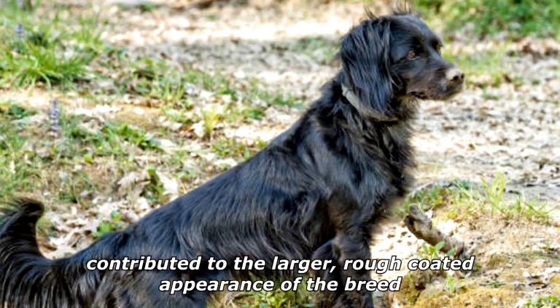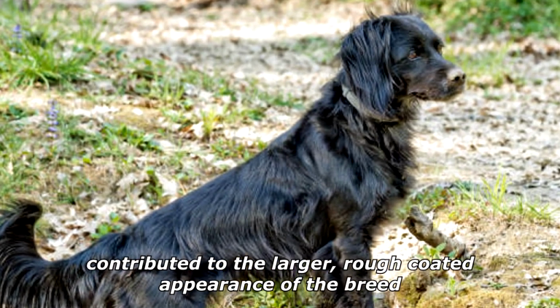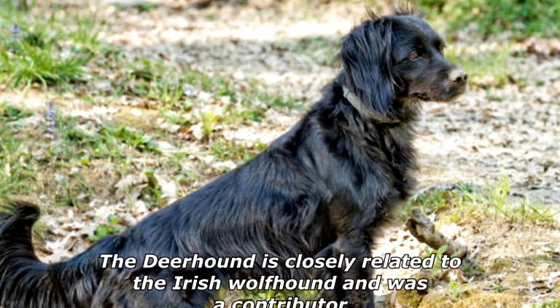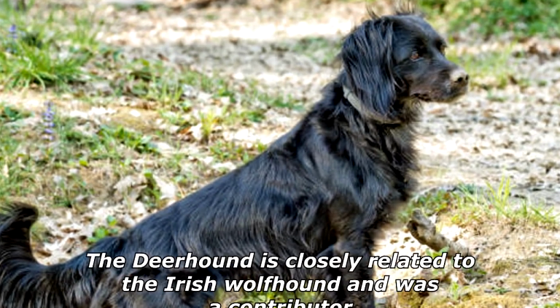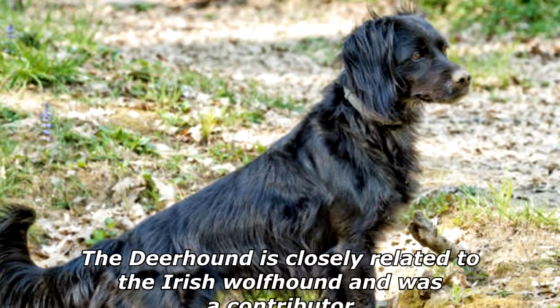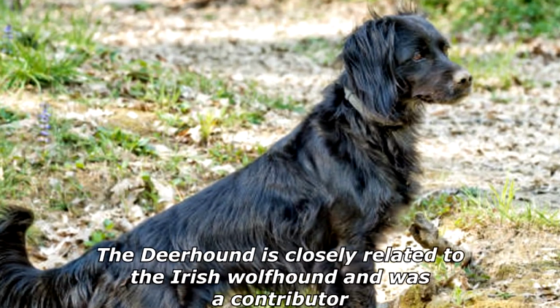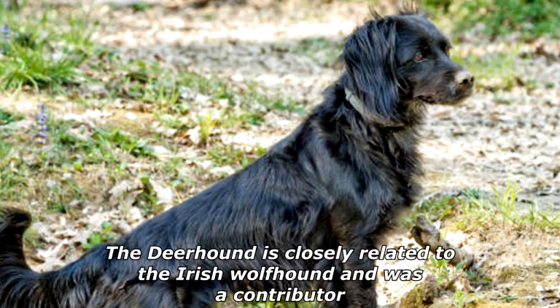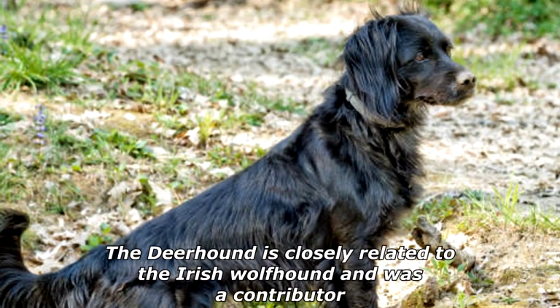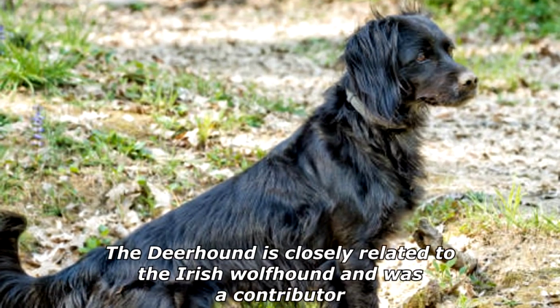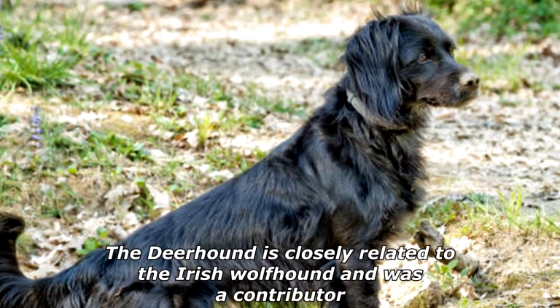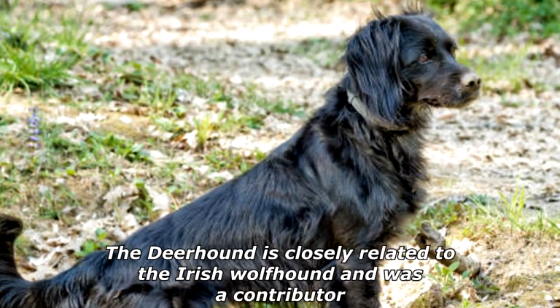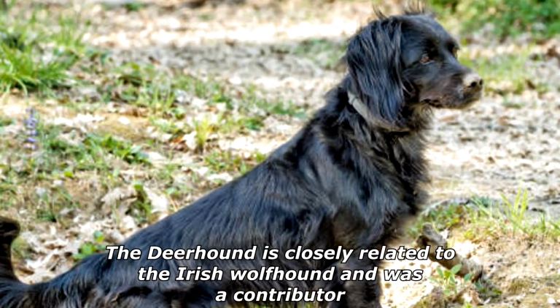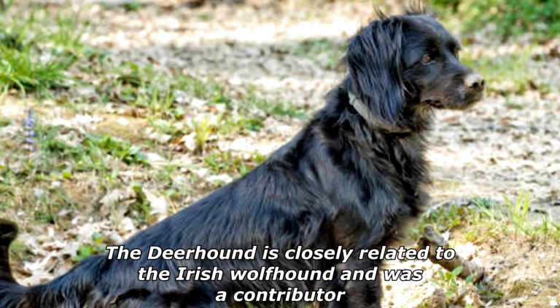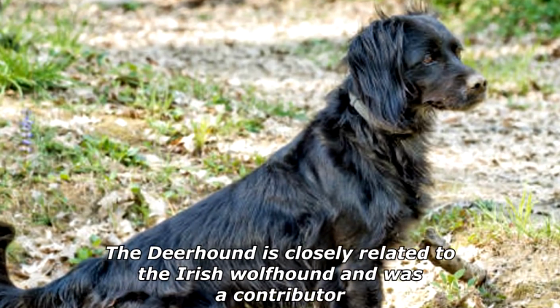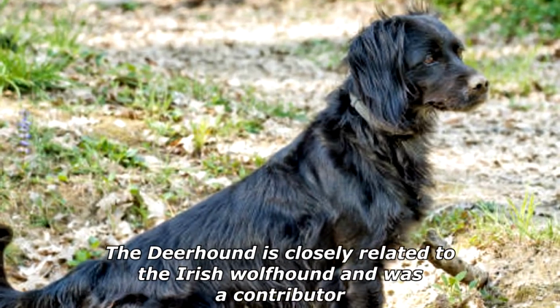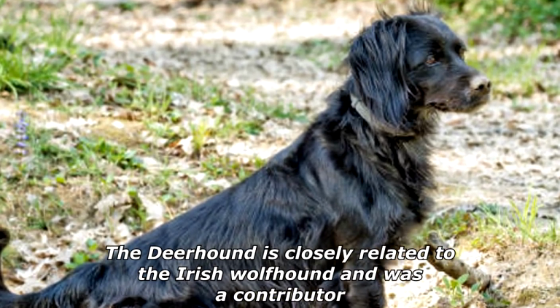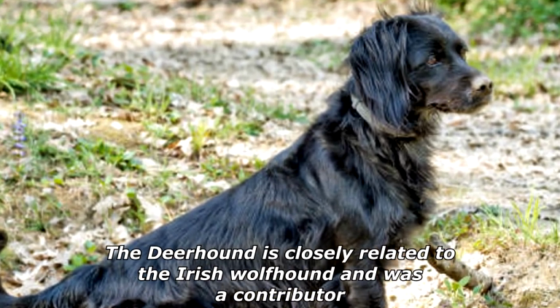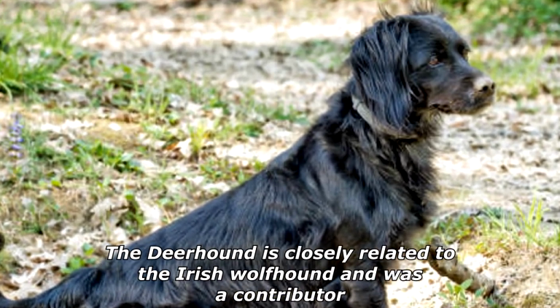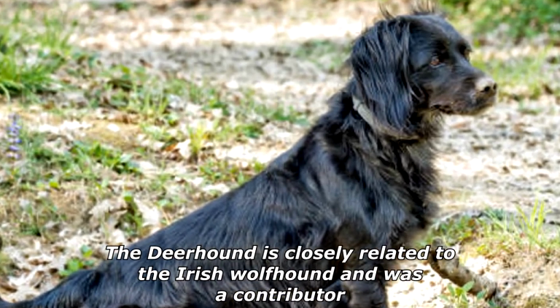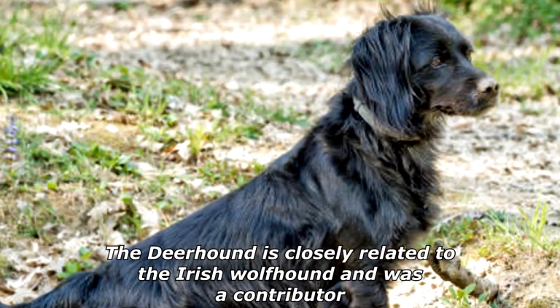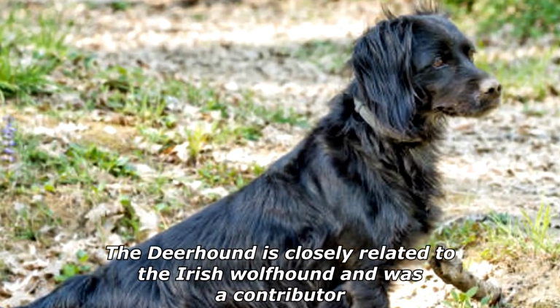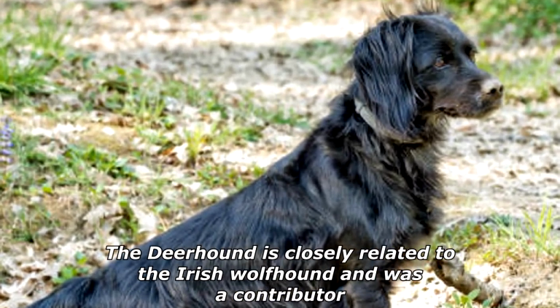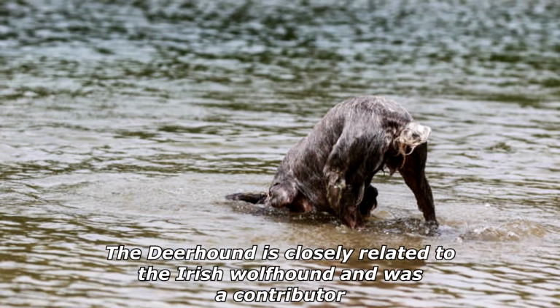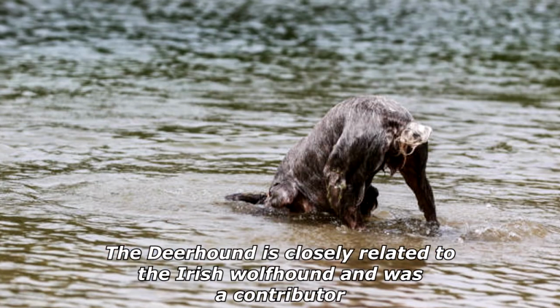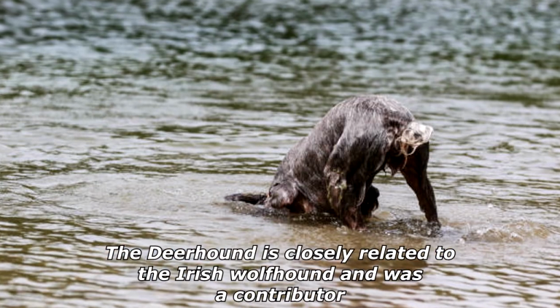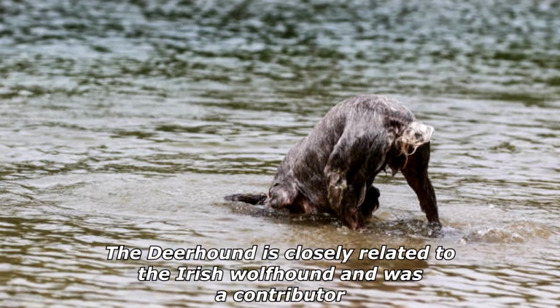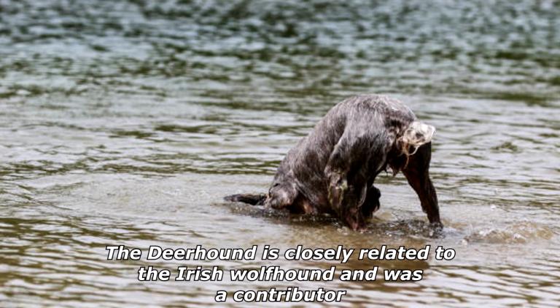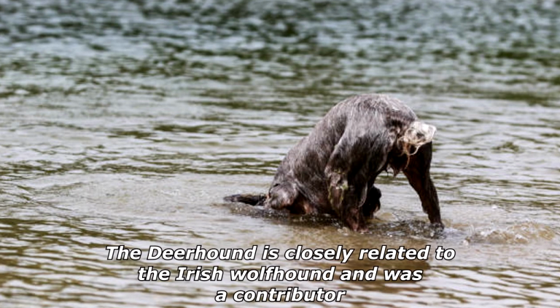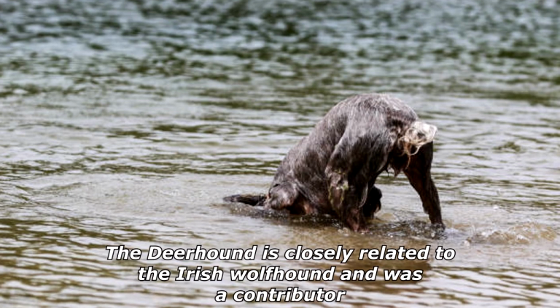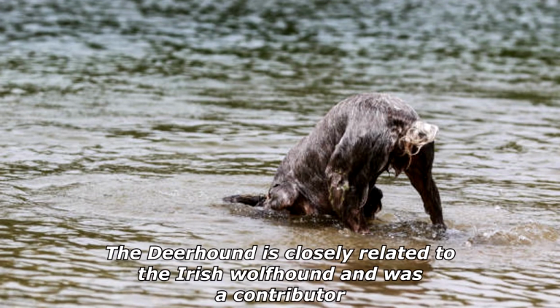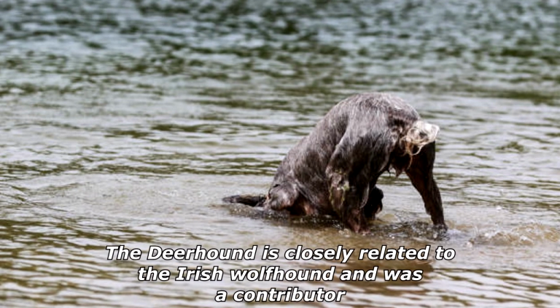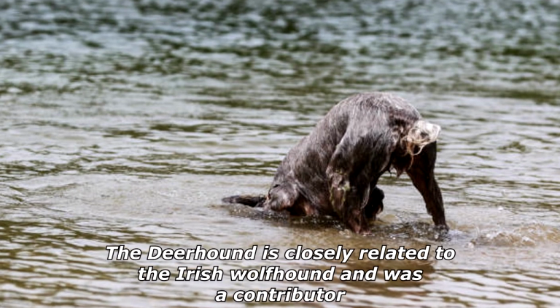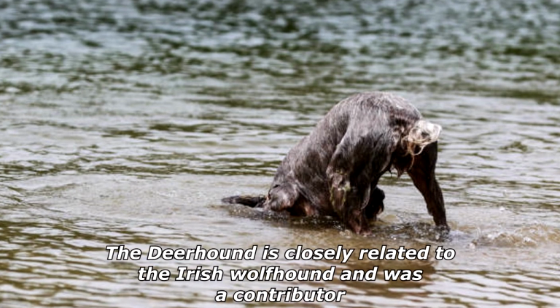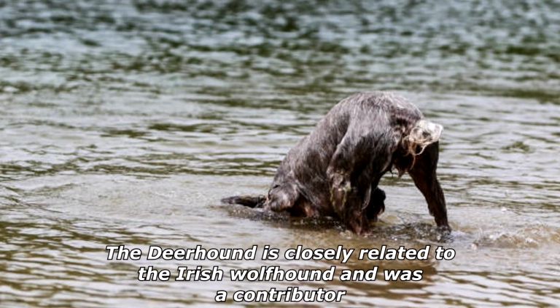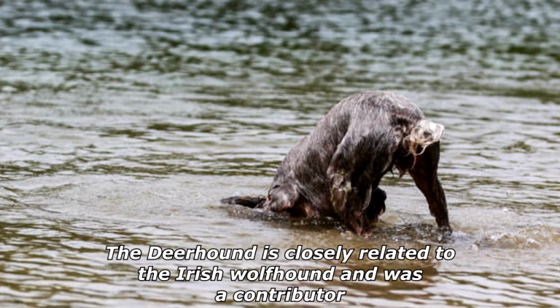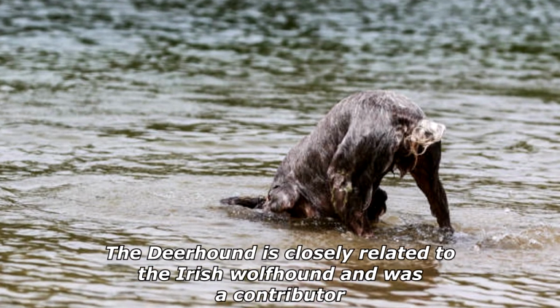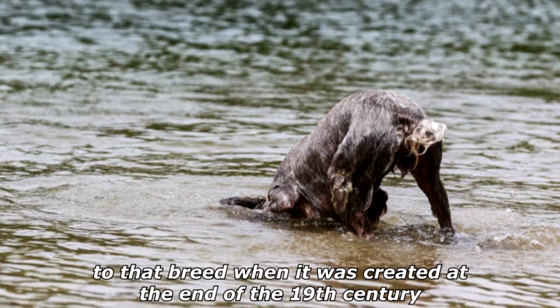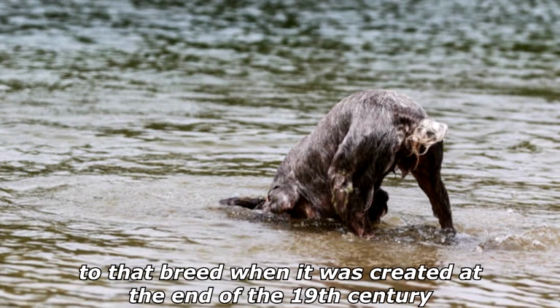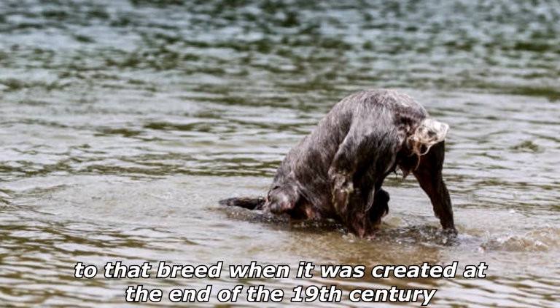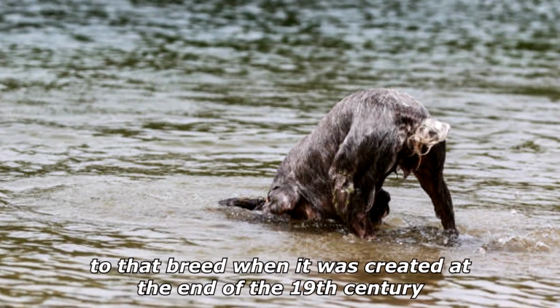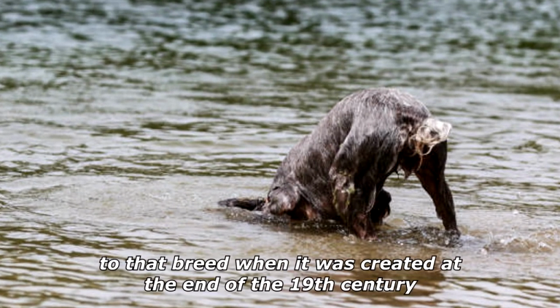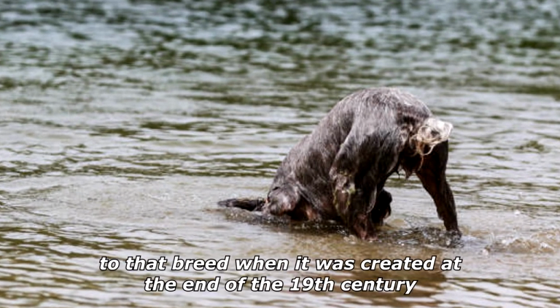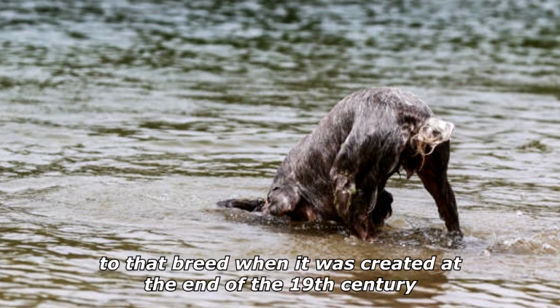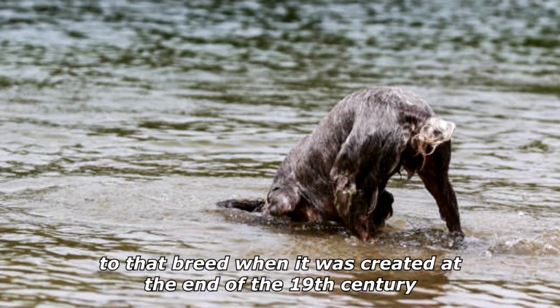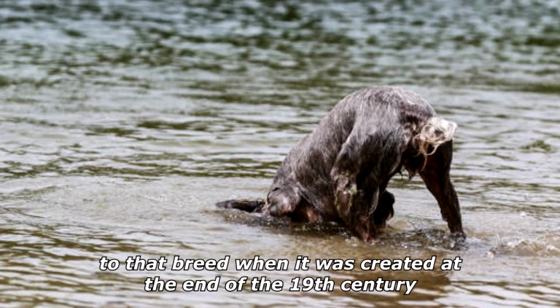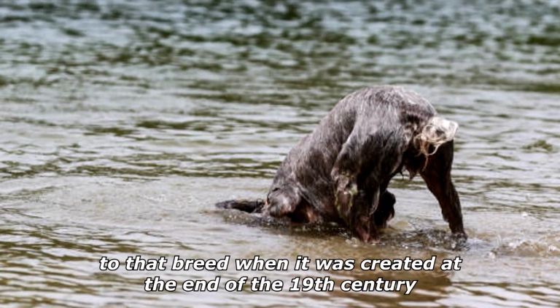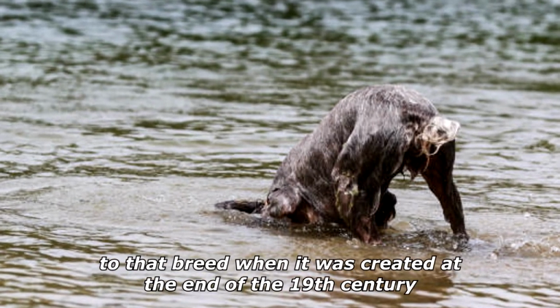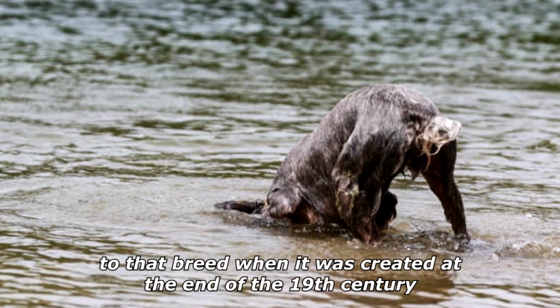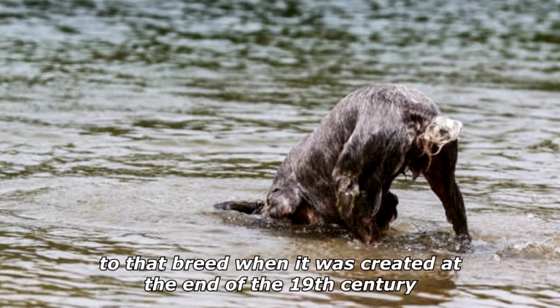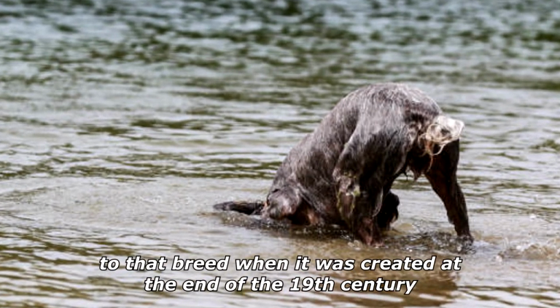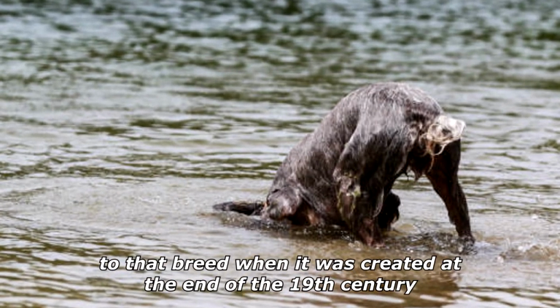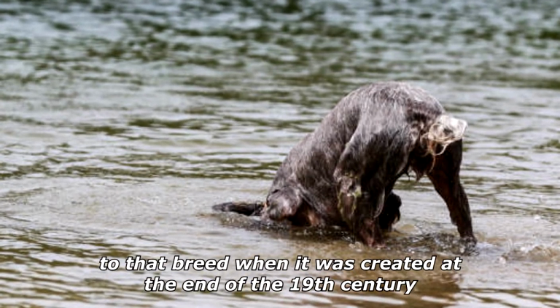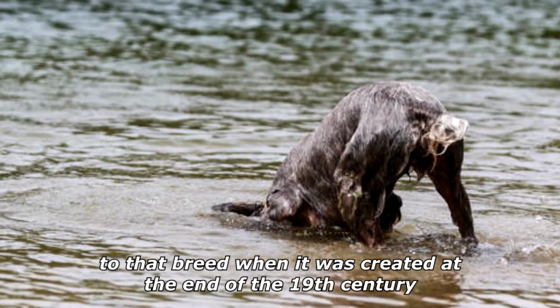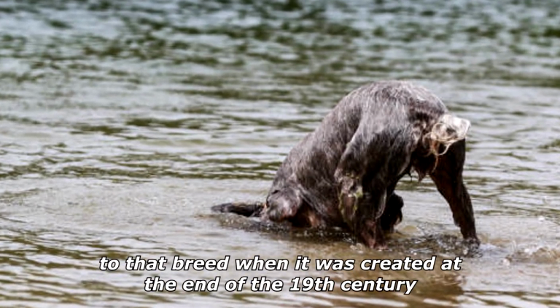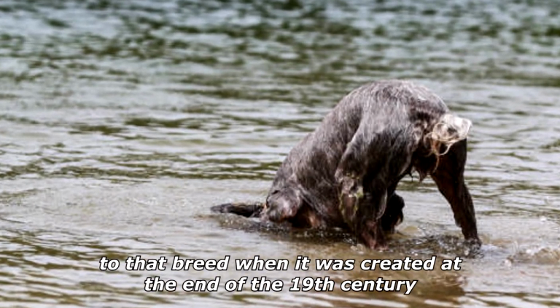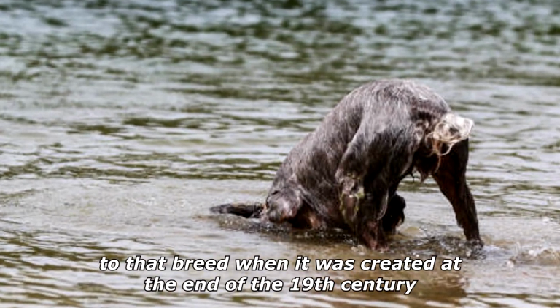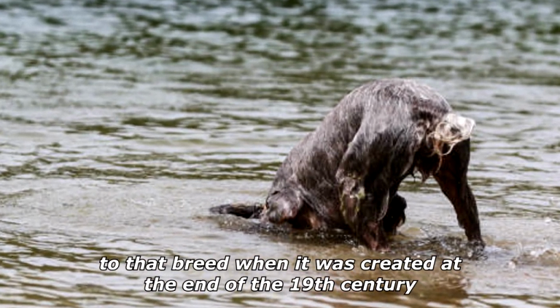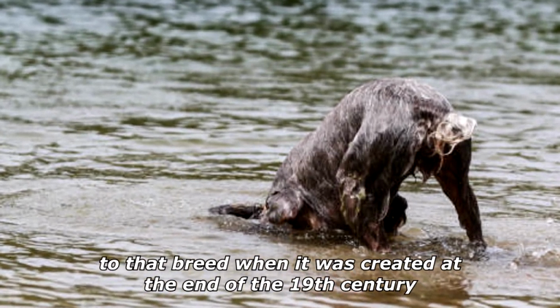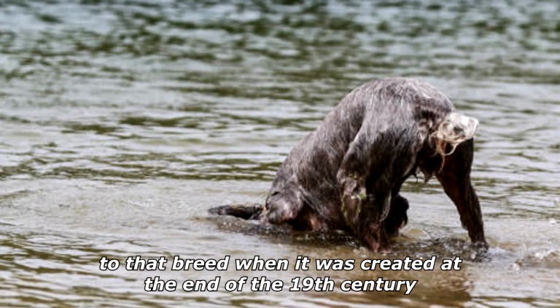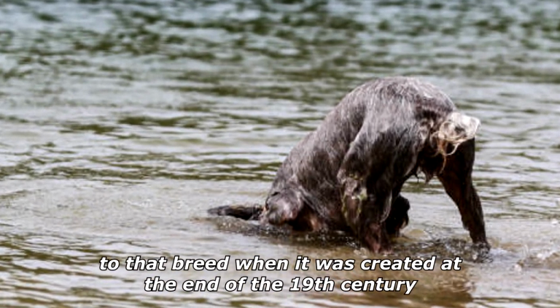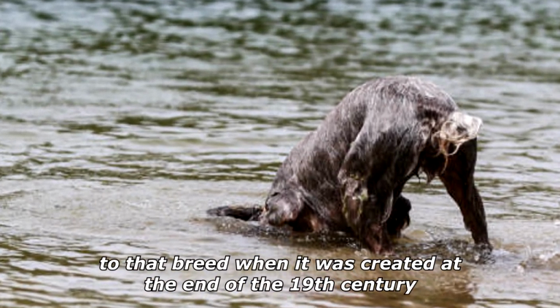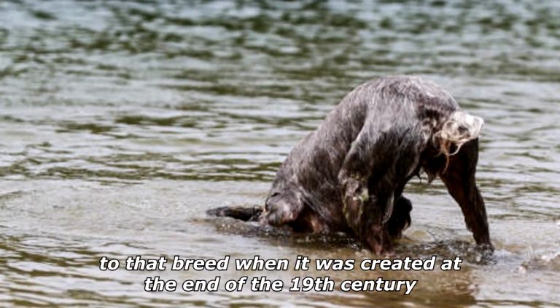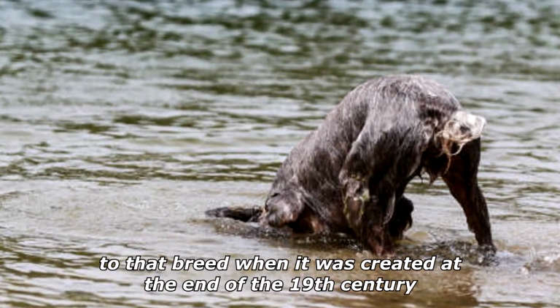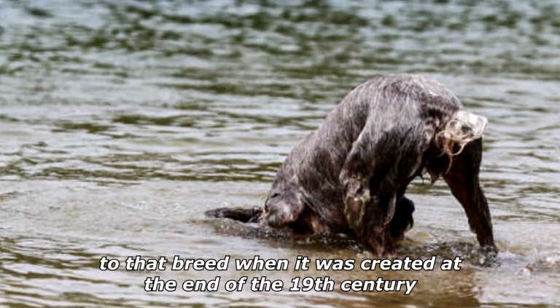The Deerhound is closely related to the Irish Wolfhound and was a contributor to that breed when it was created at the end of the 19th century.